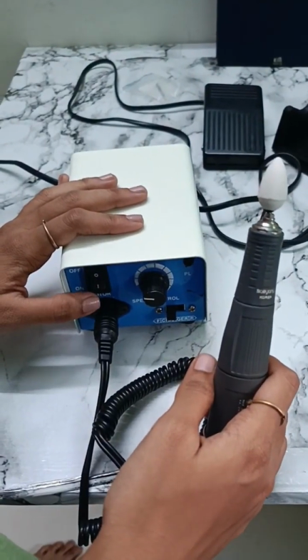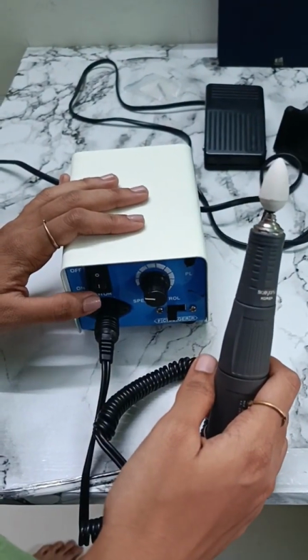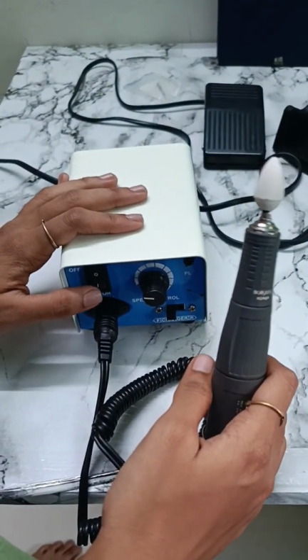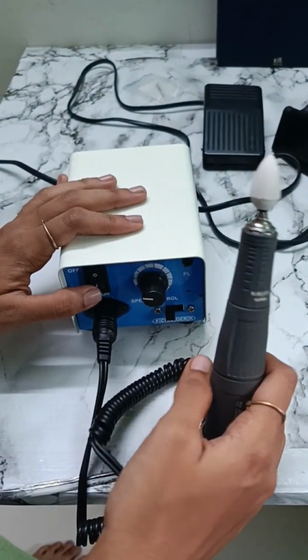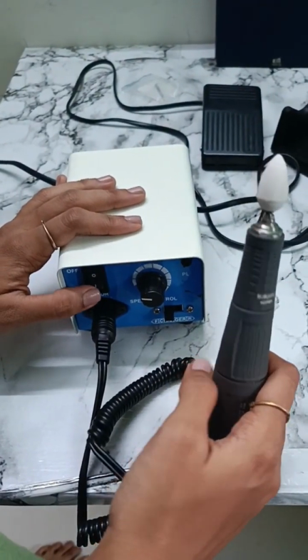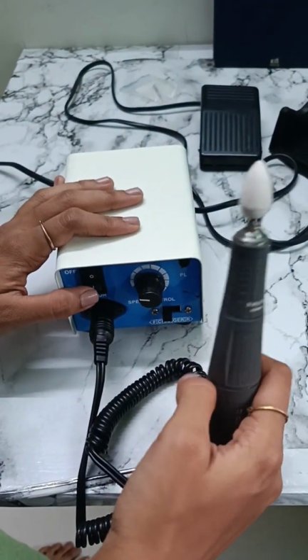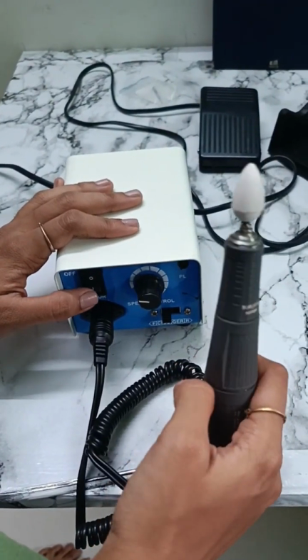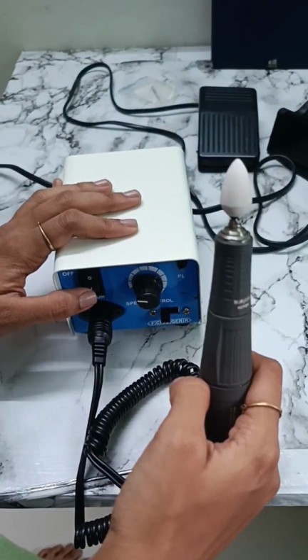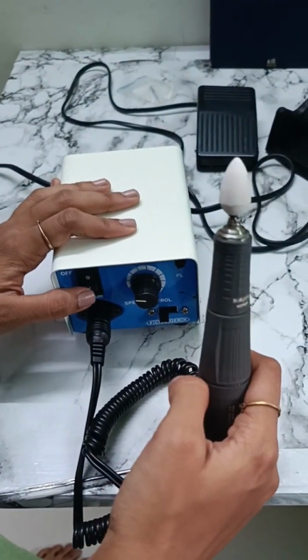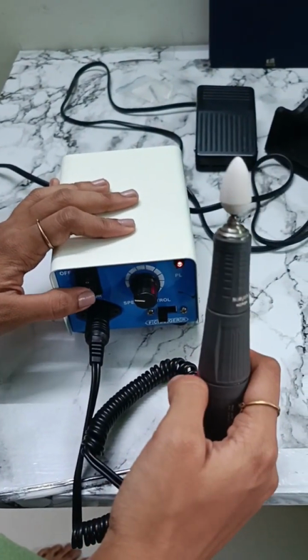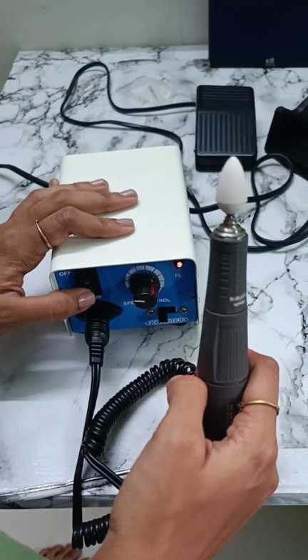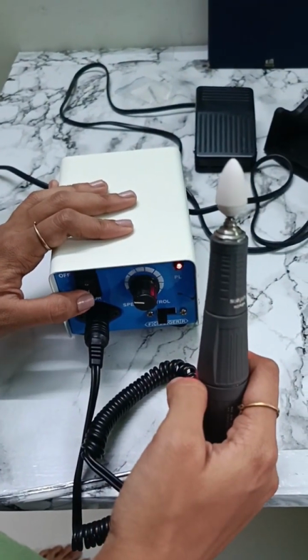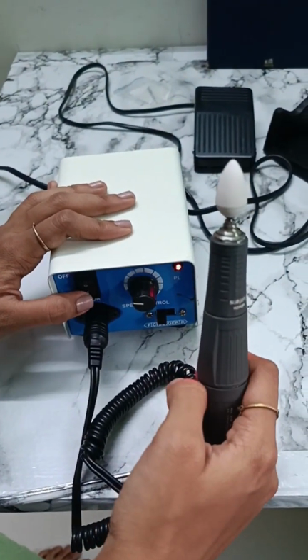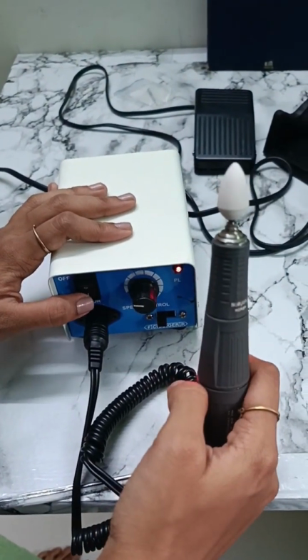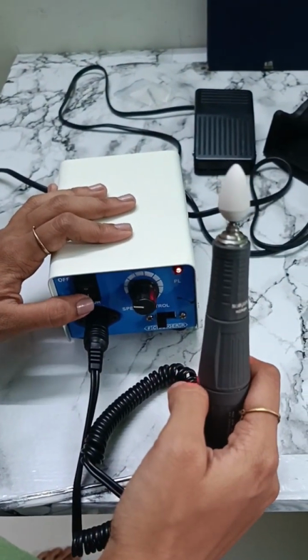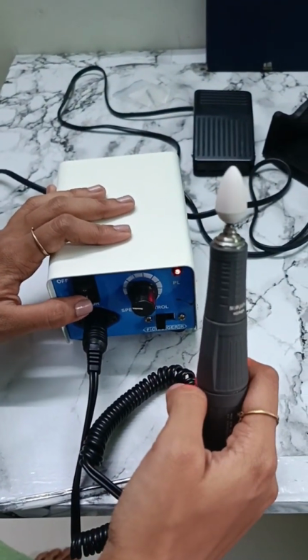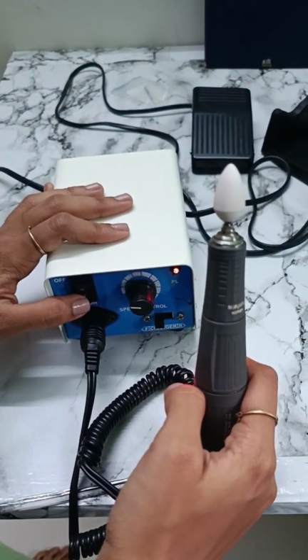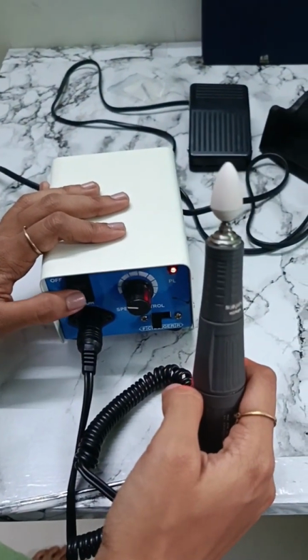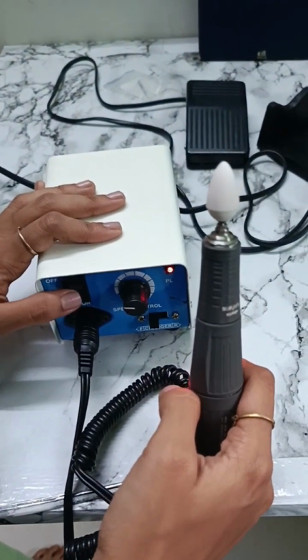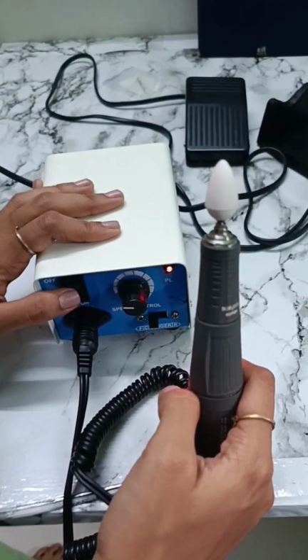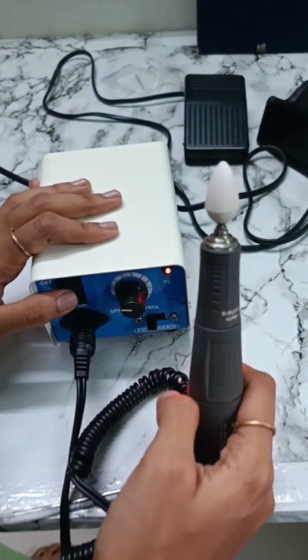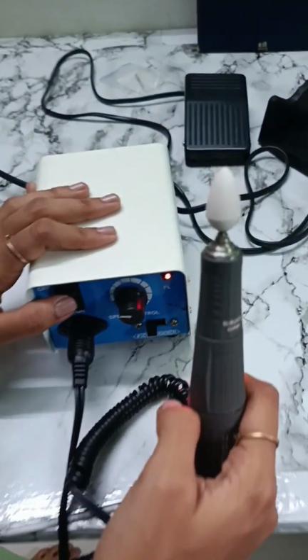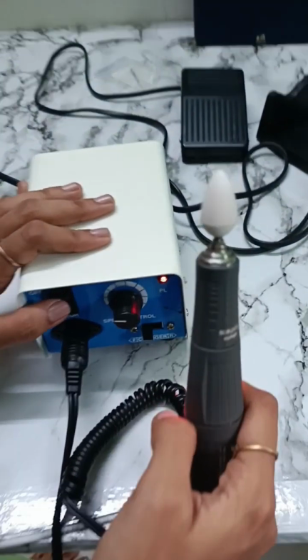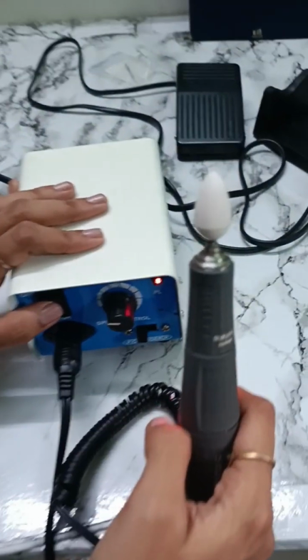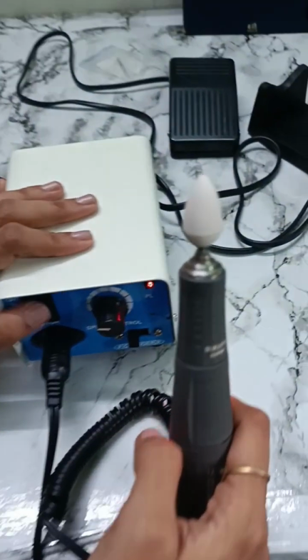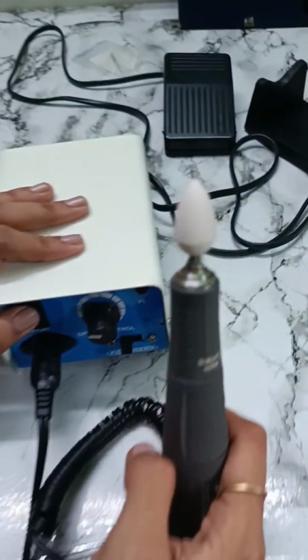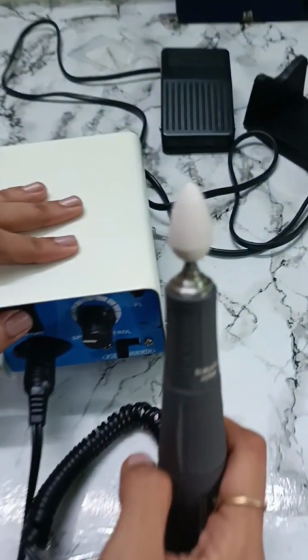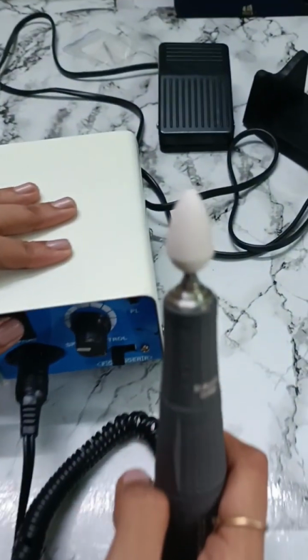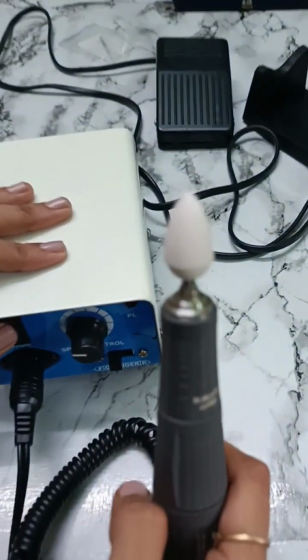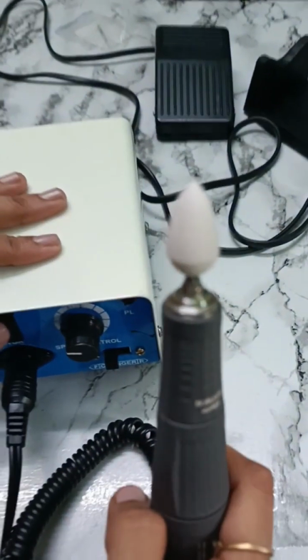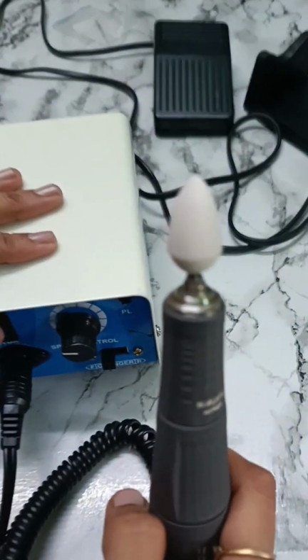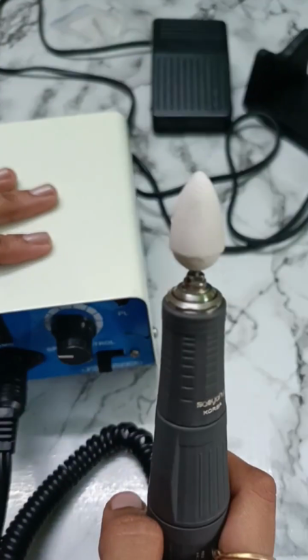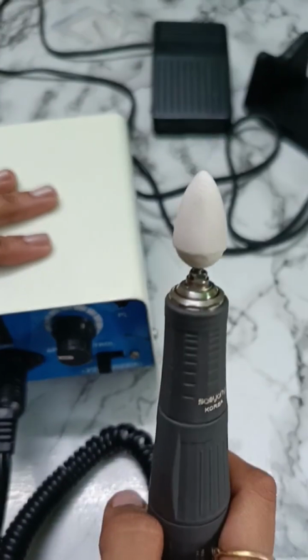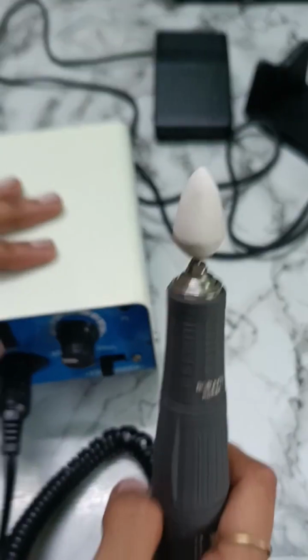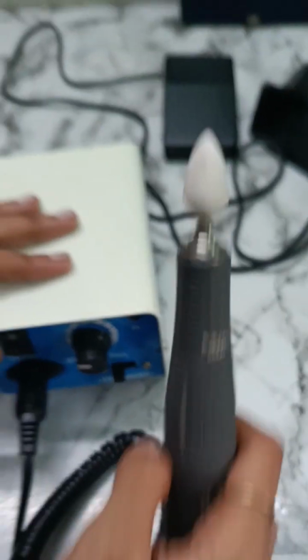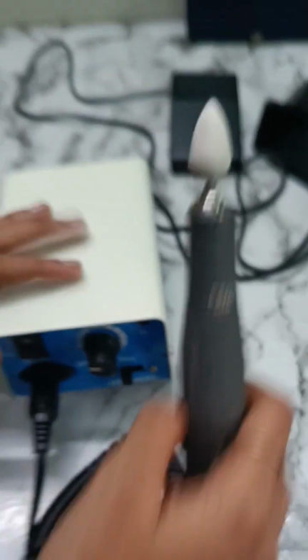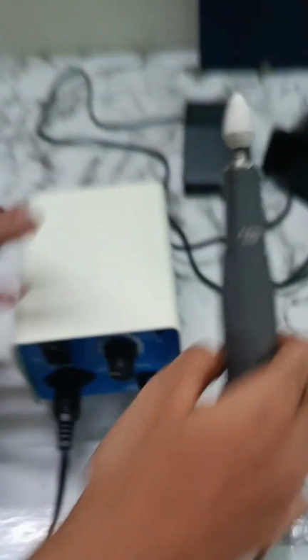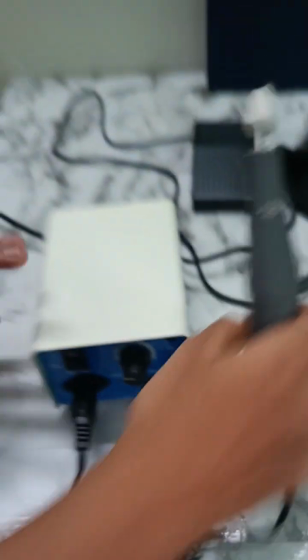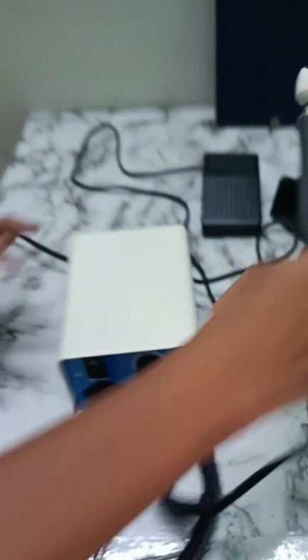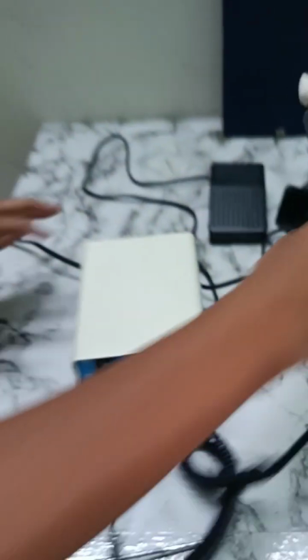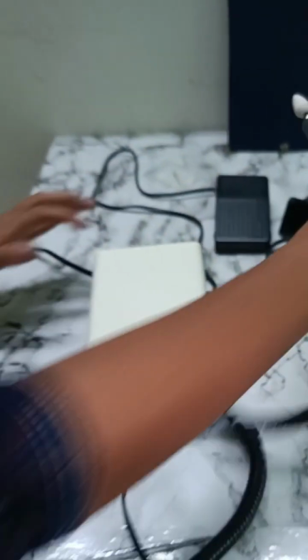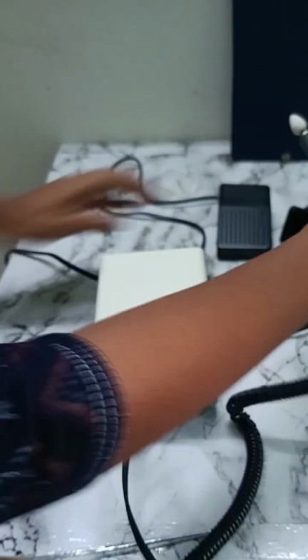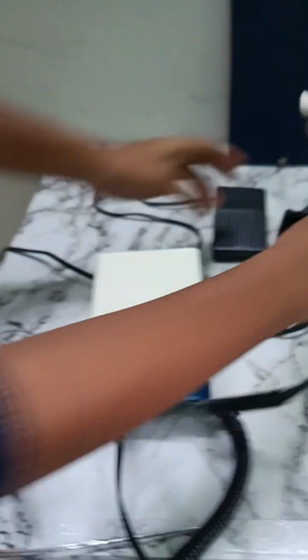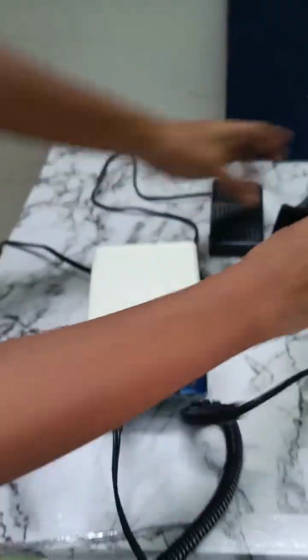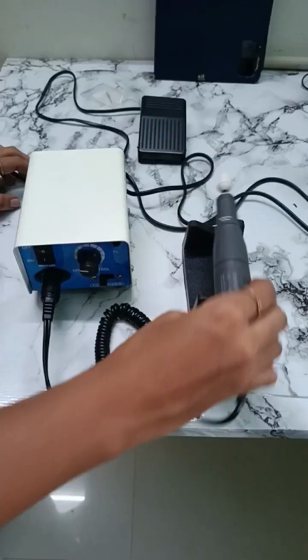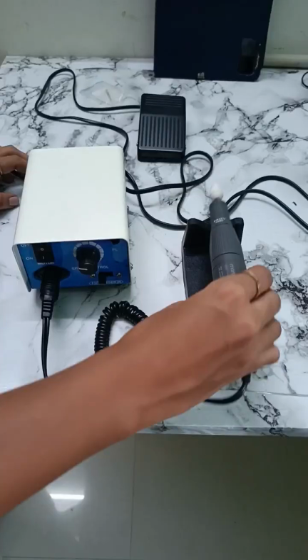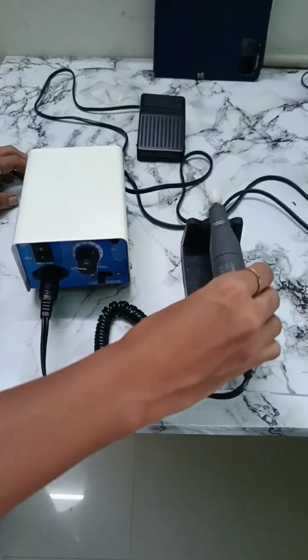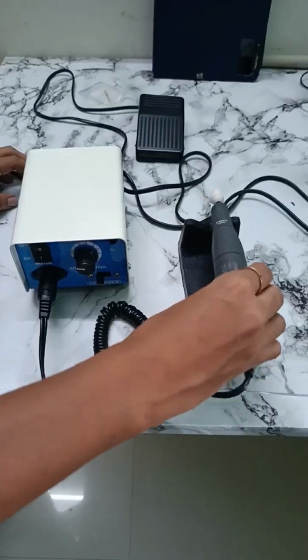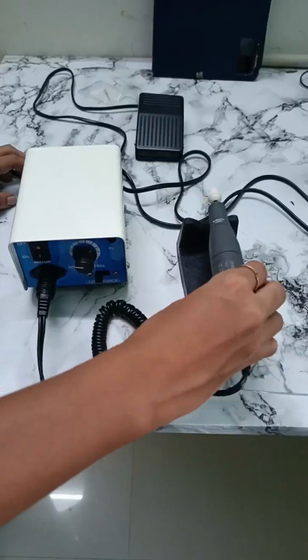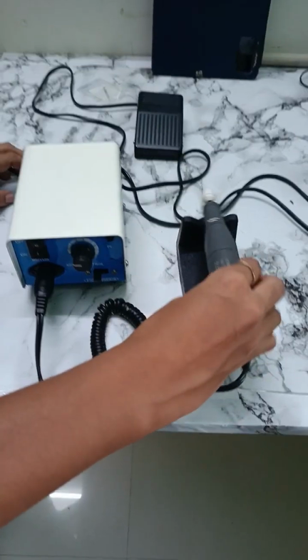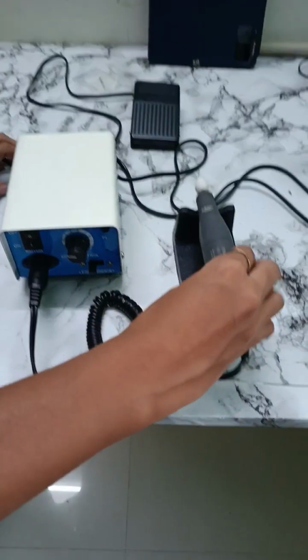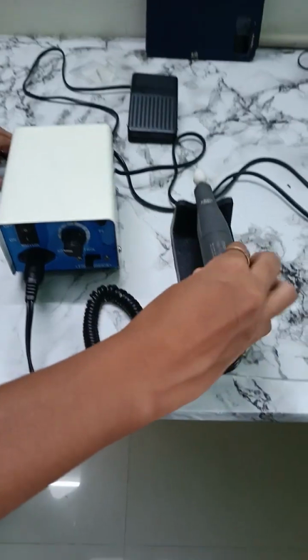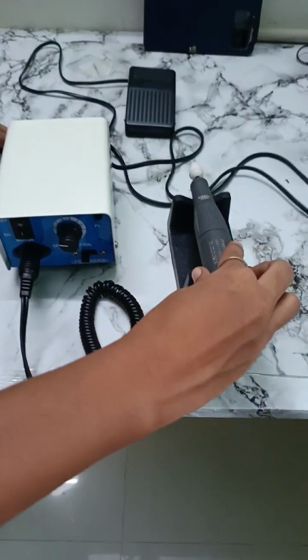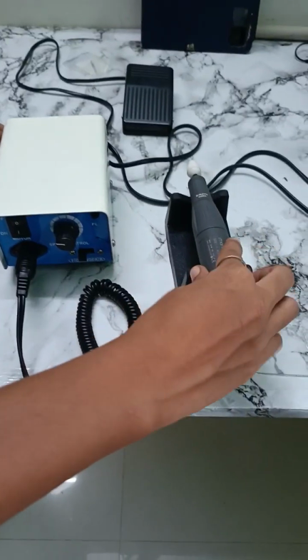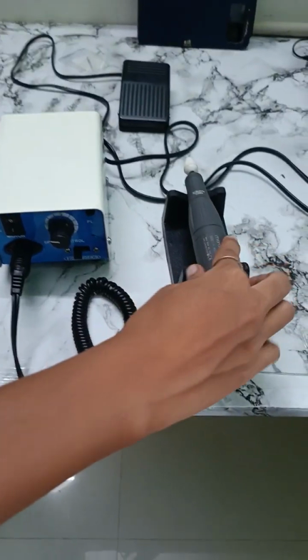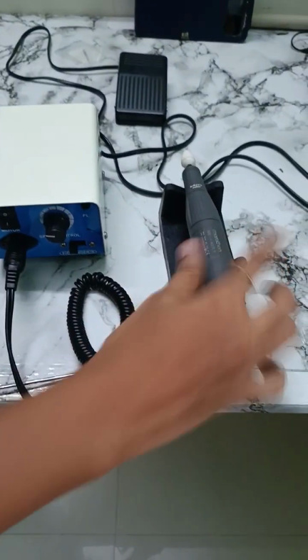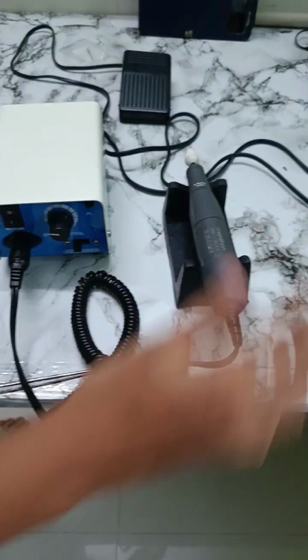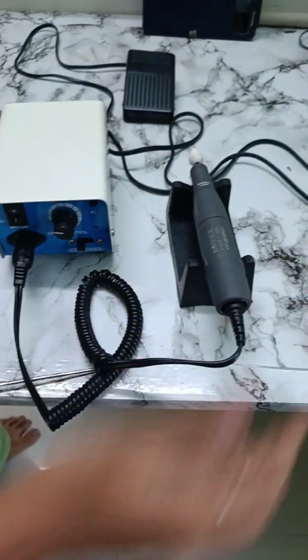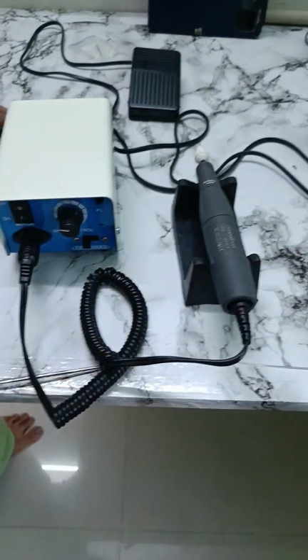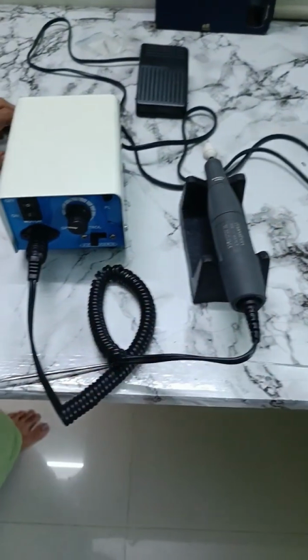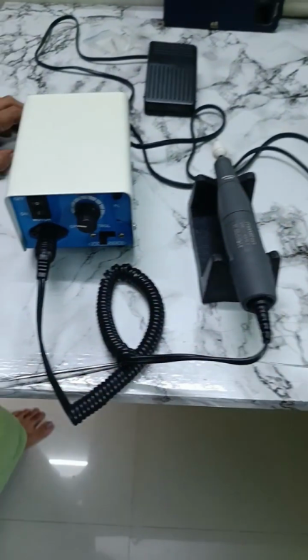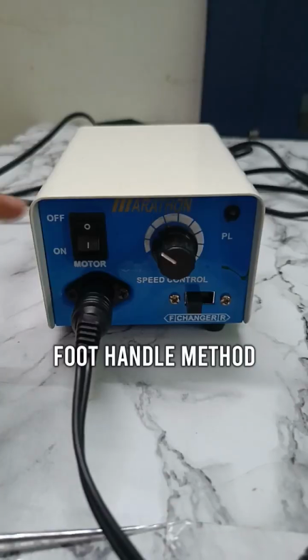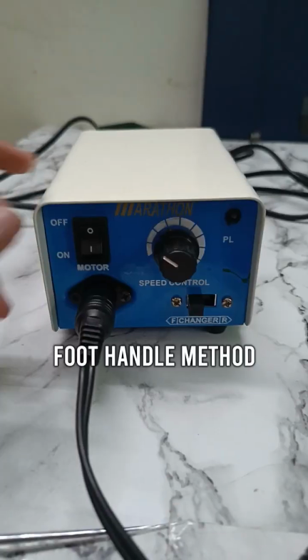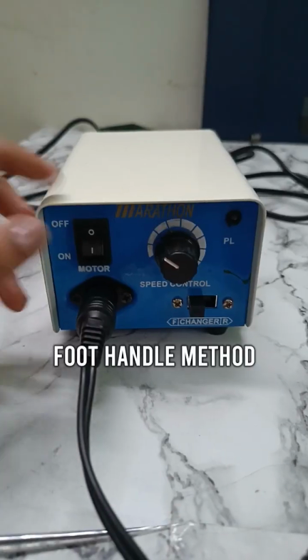Now turn it on. Now let me show you the foot handle method.